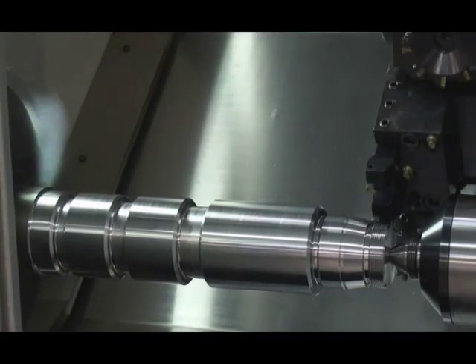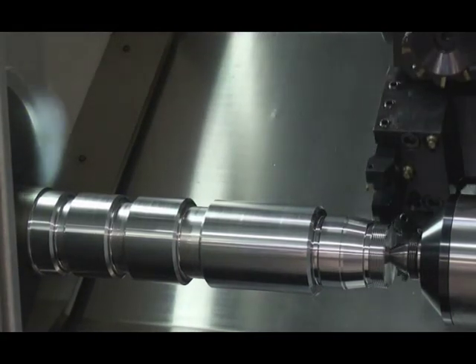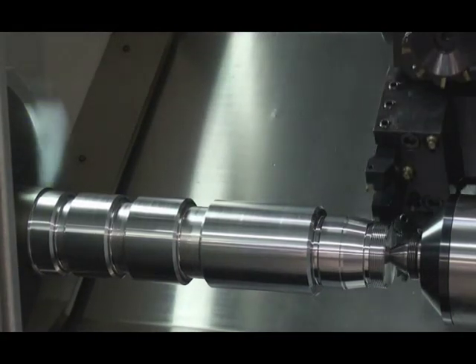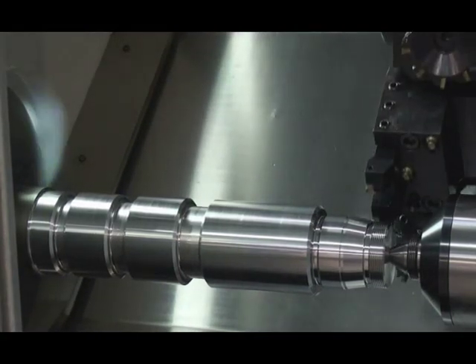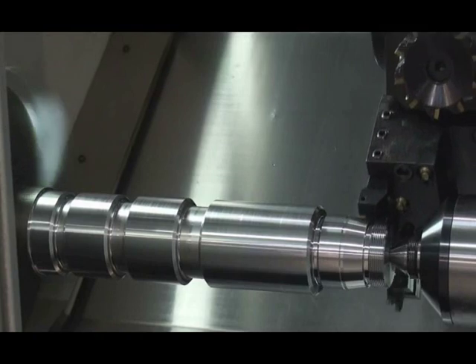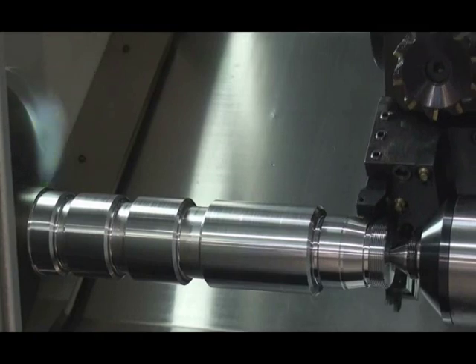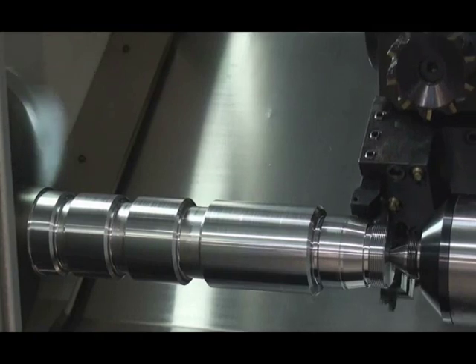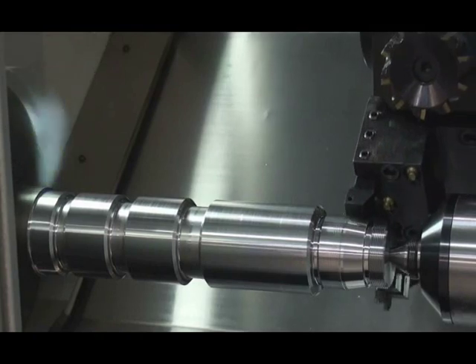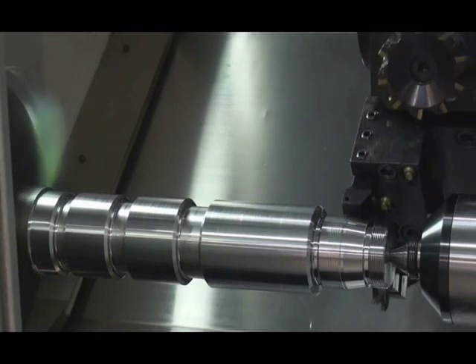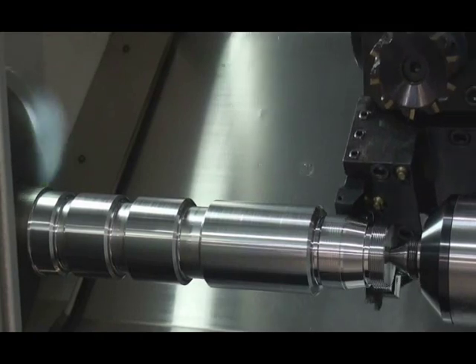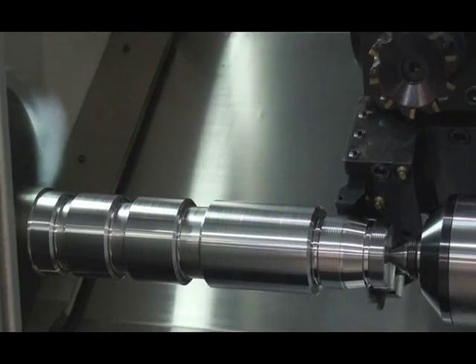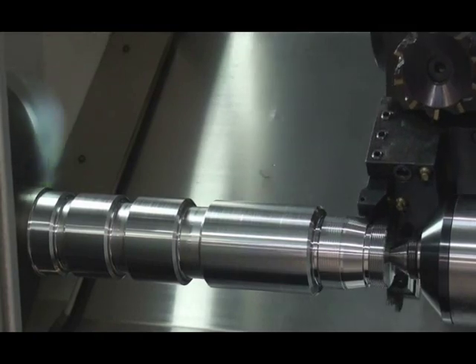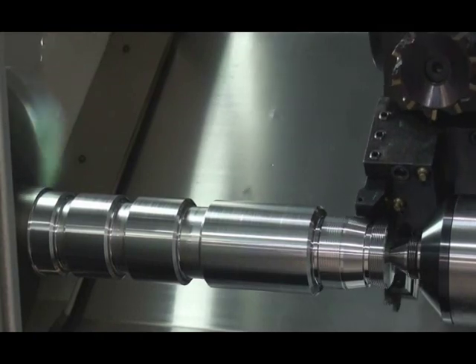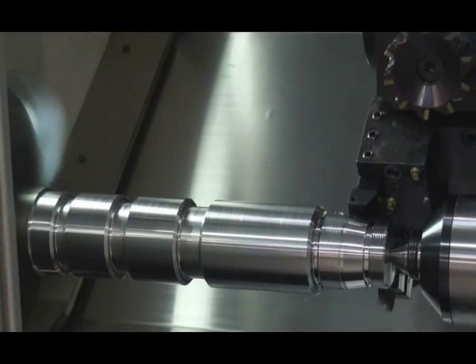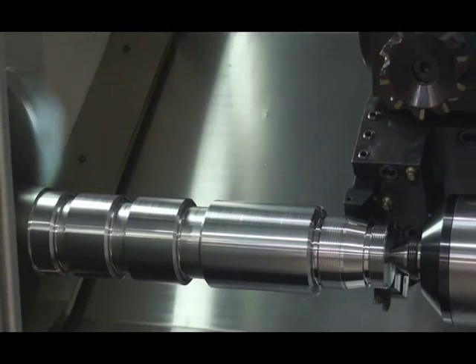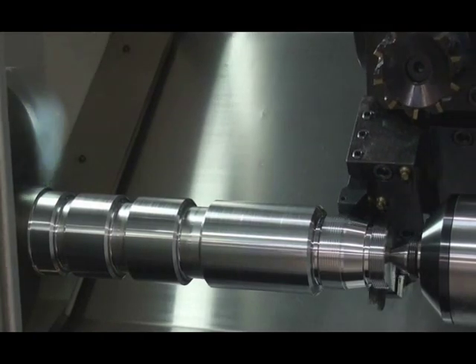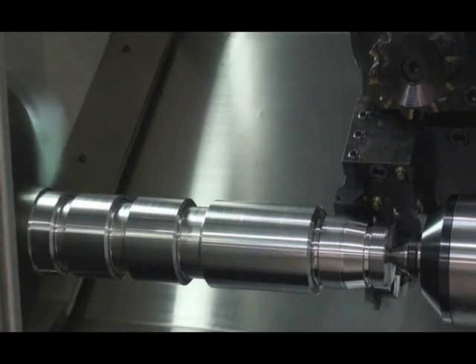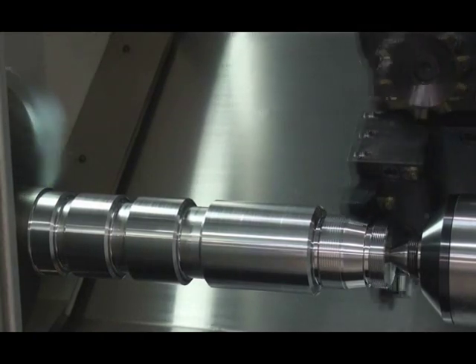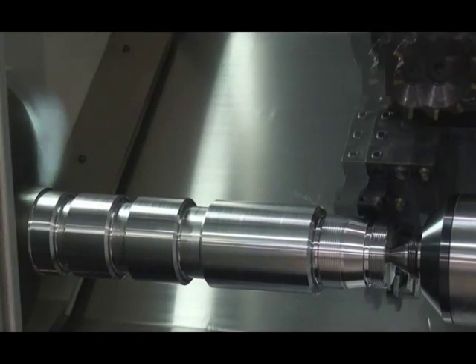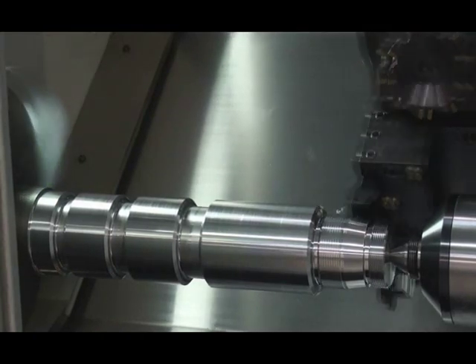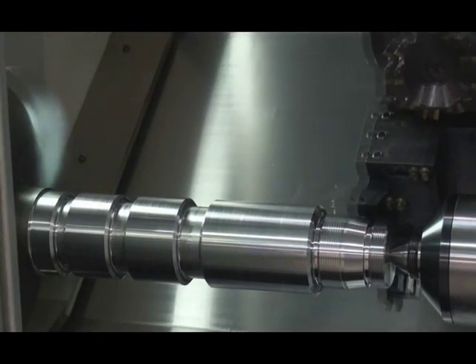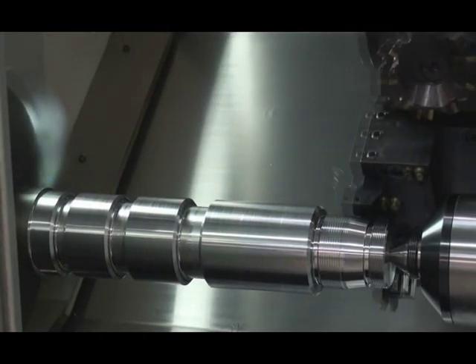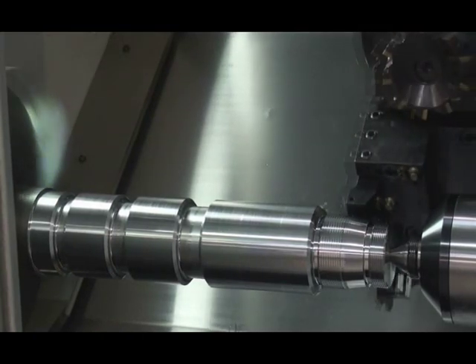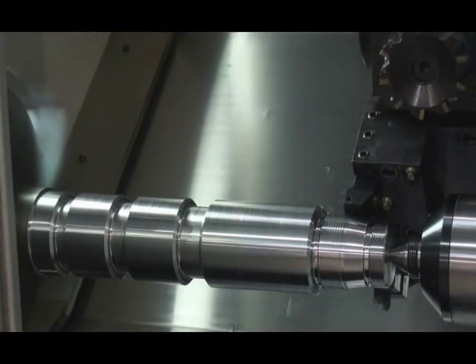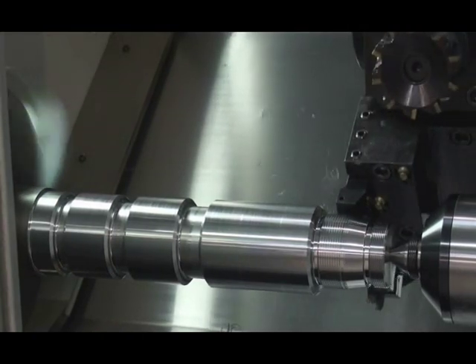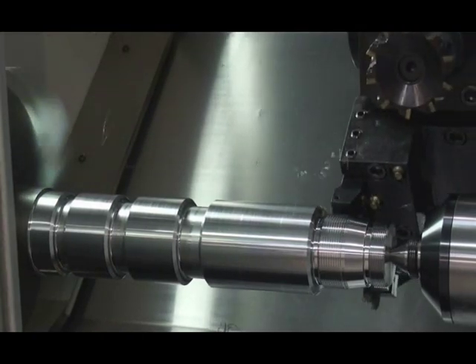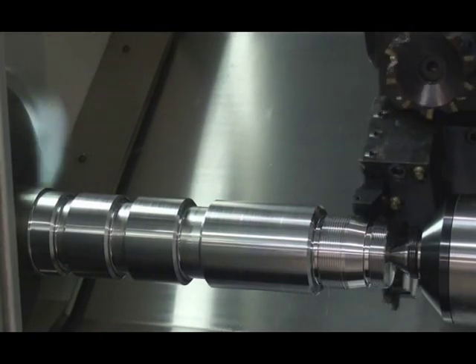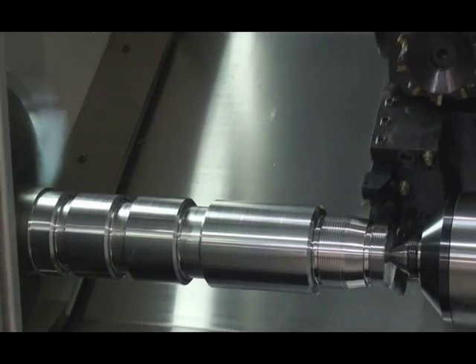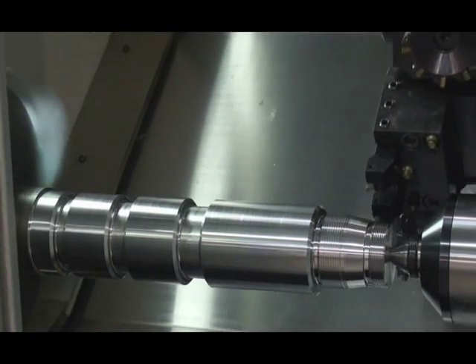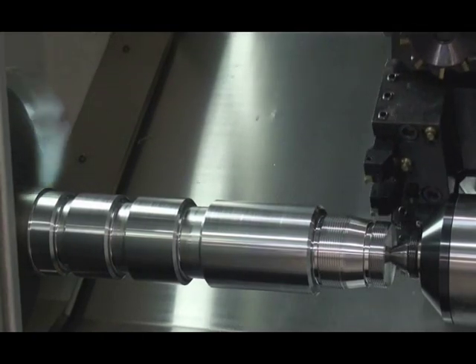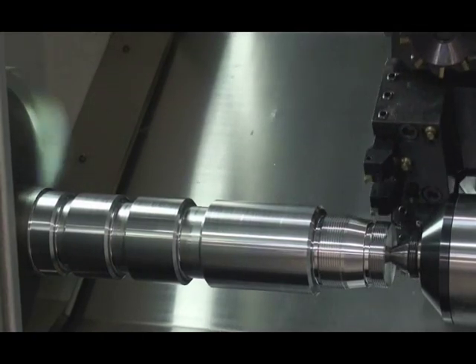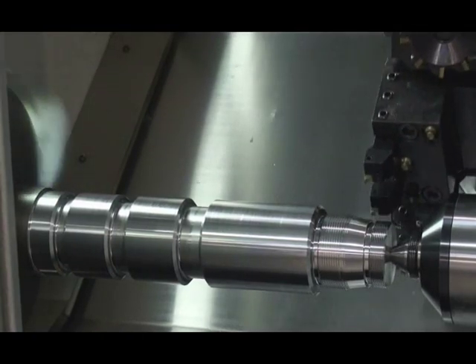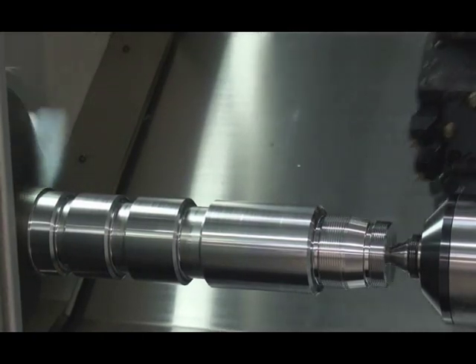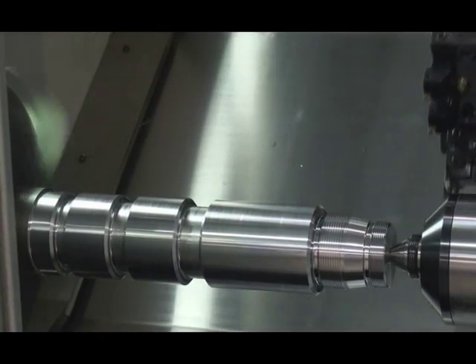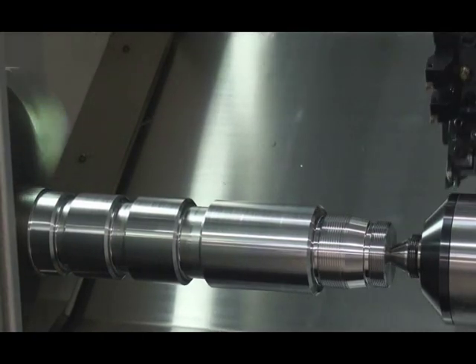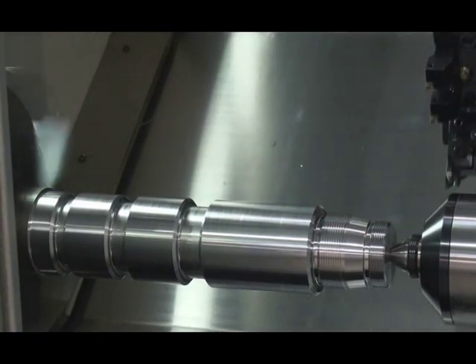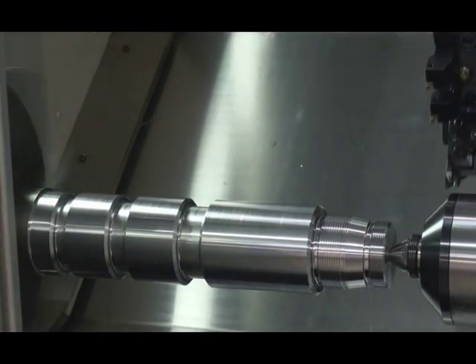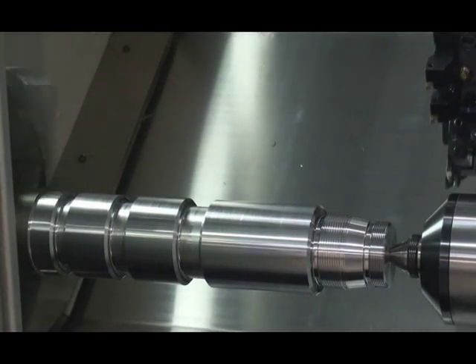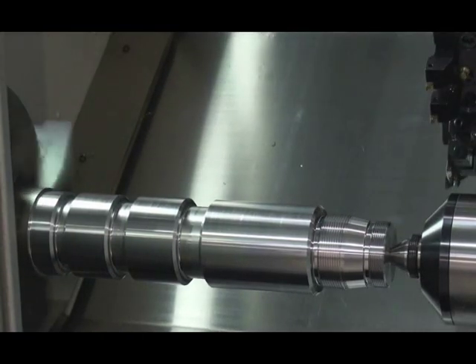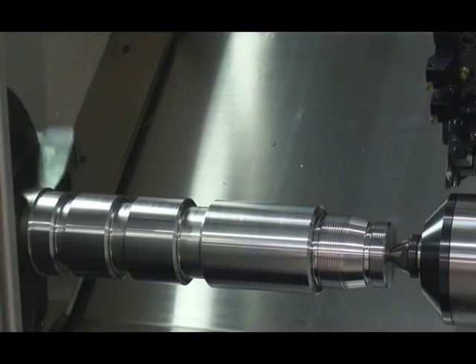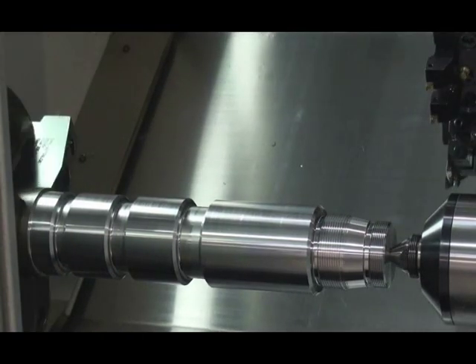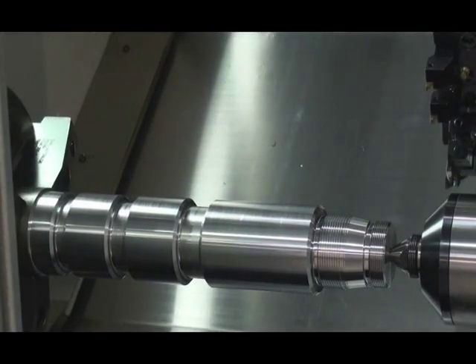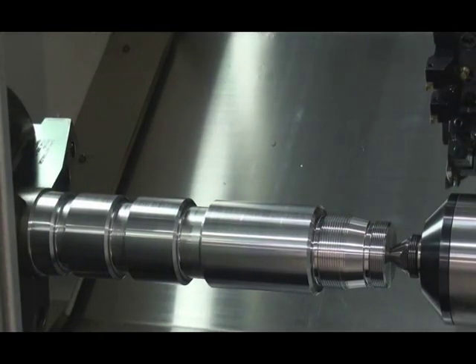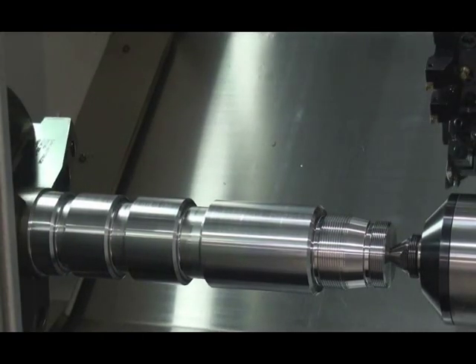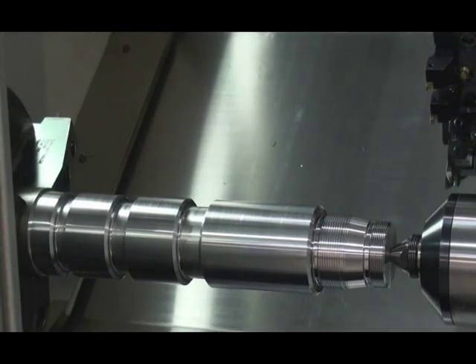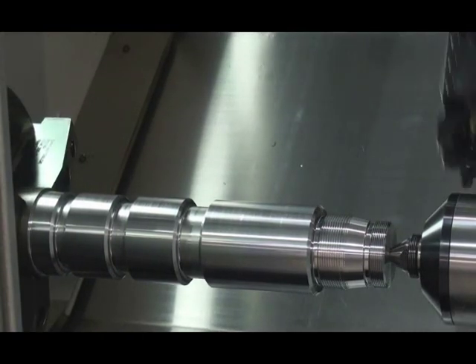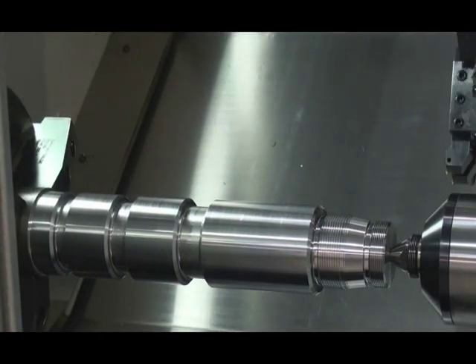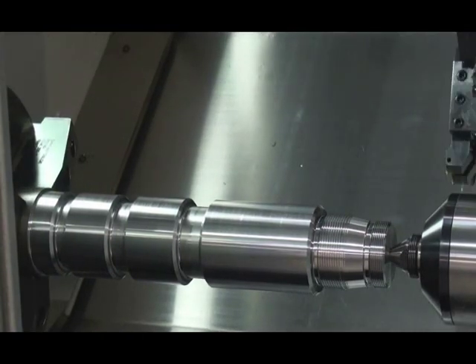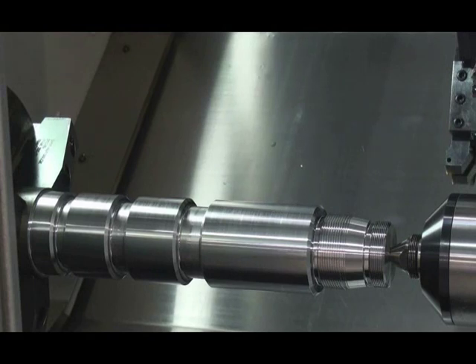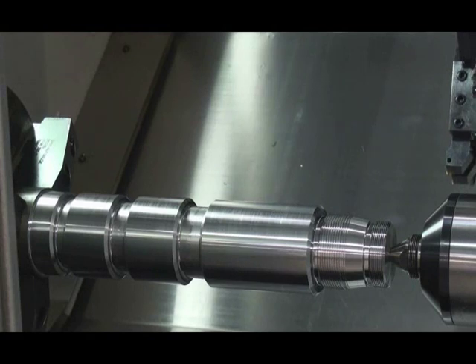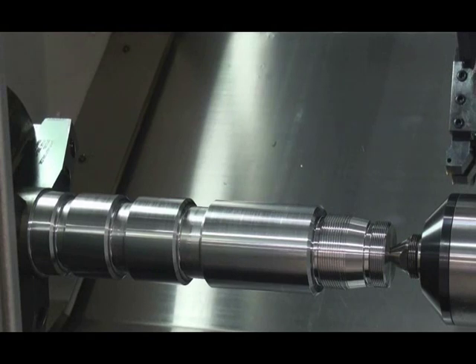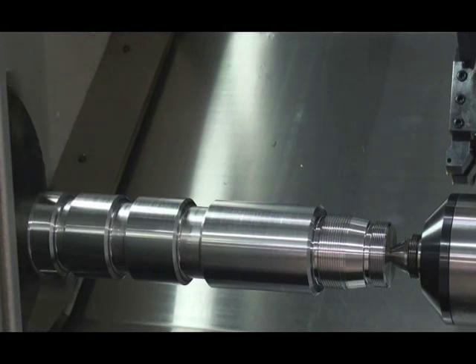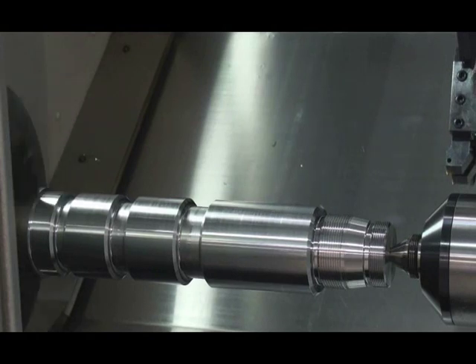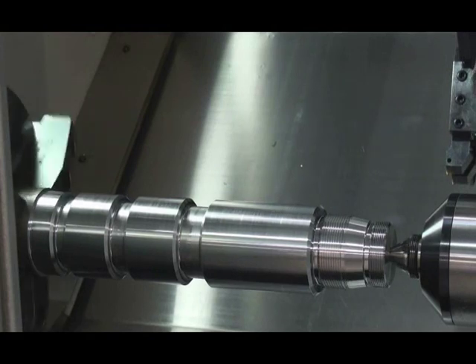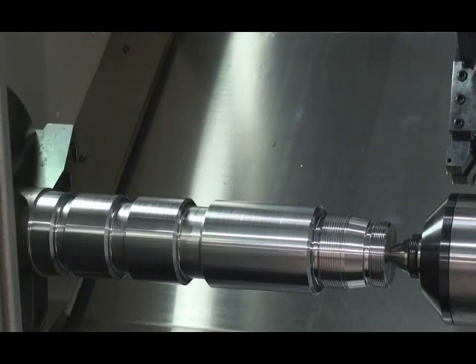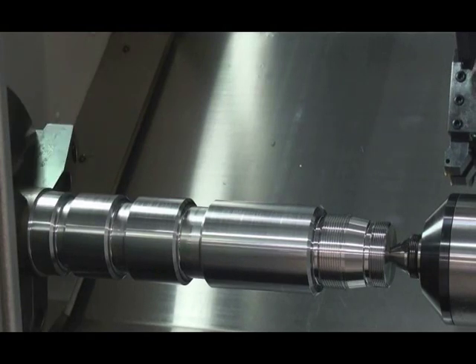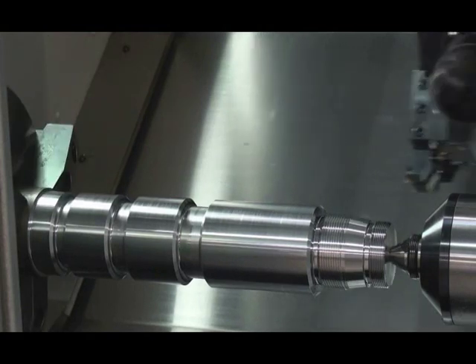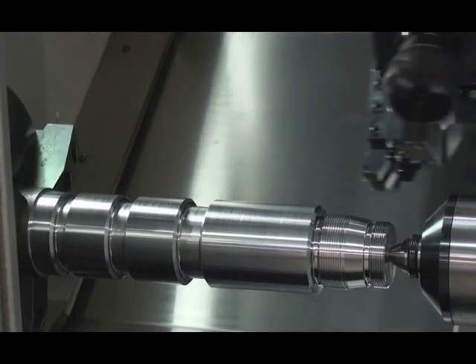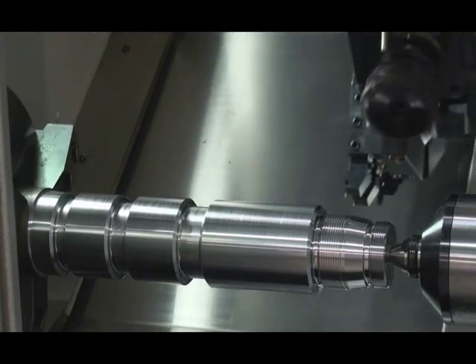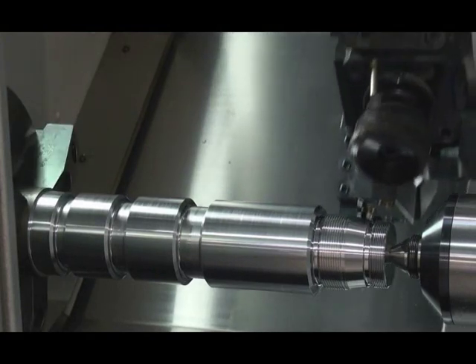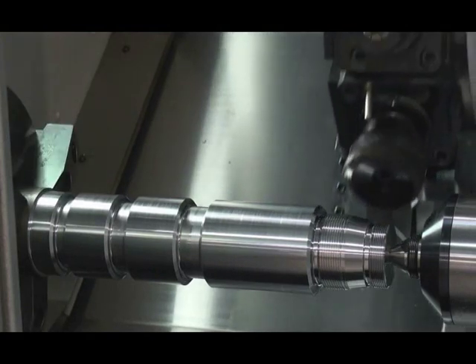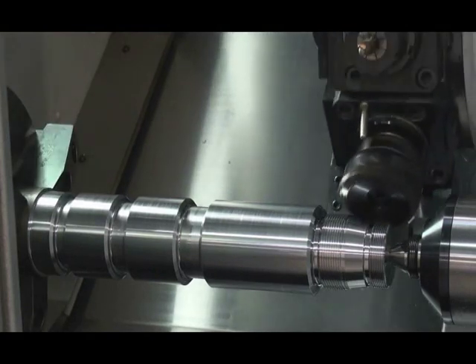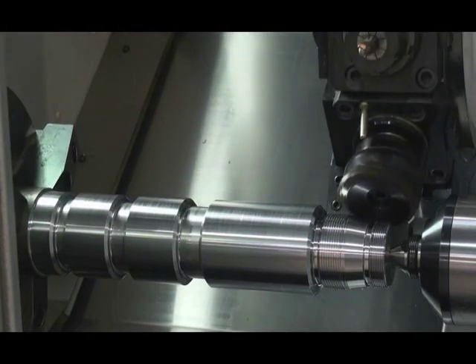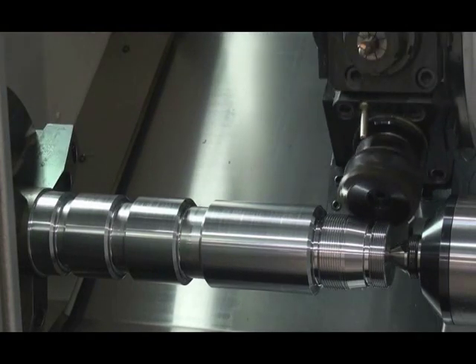Threading utilizes another WTO double tool holder to complete two threading operations, a V-thread and an Acme thread.